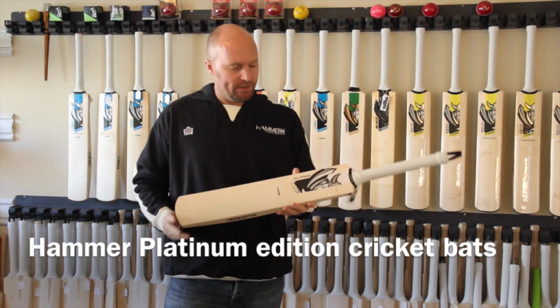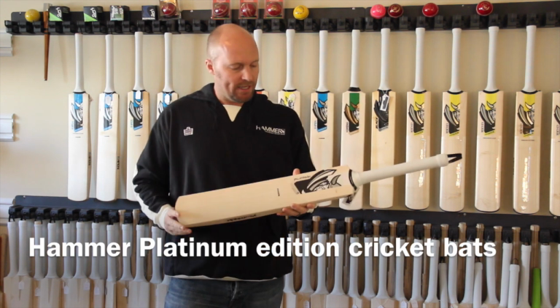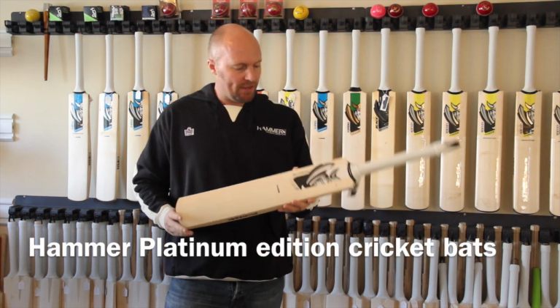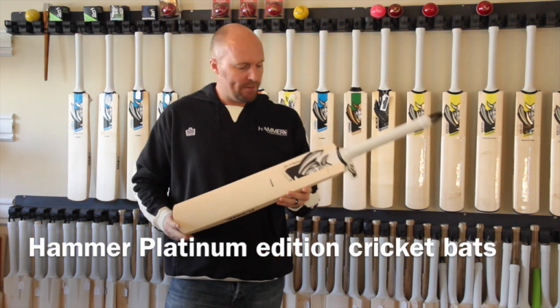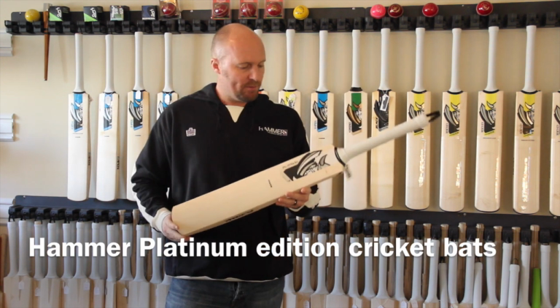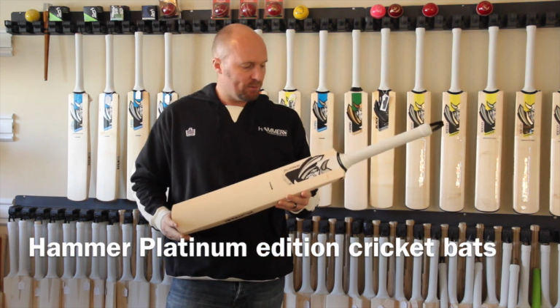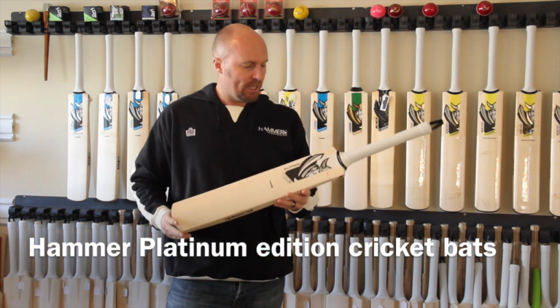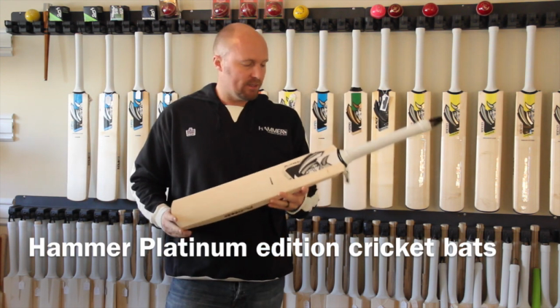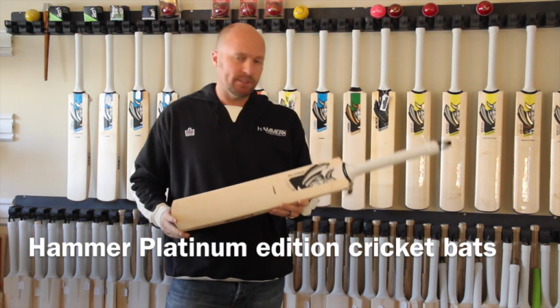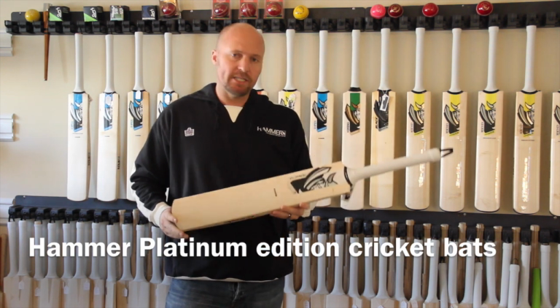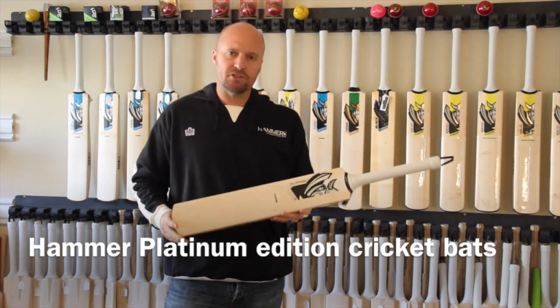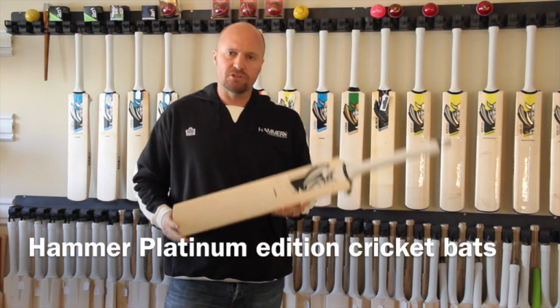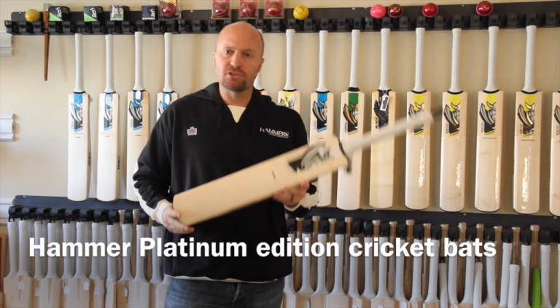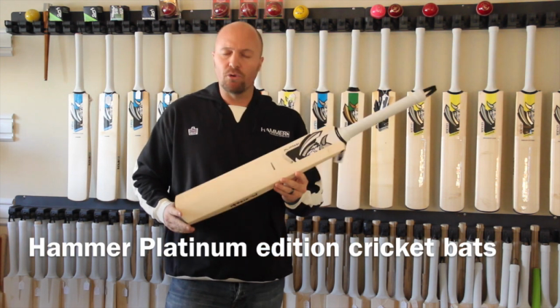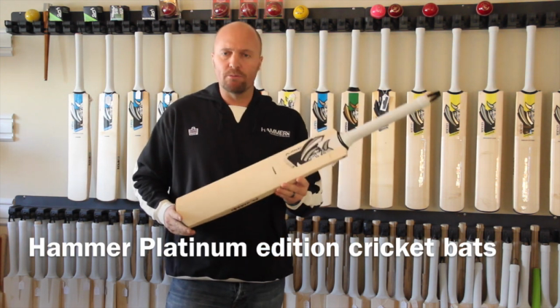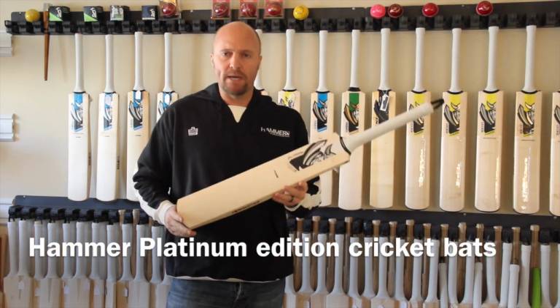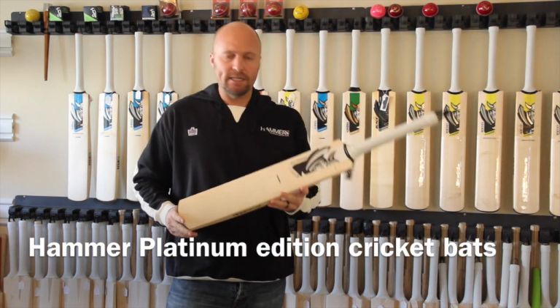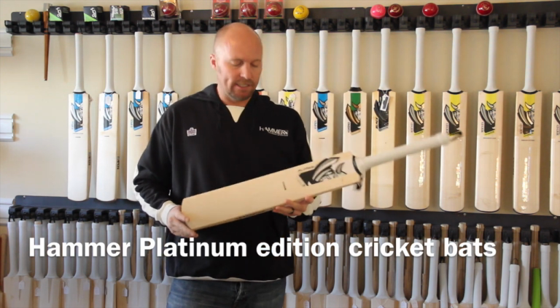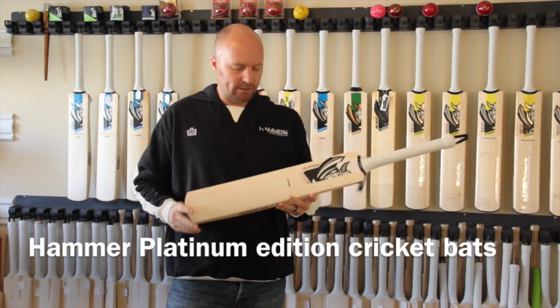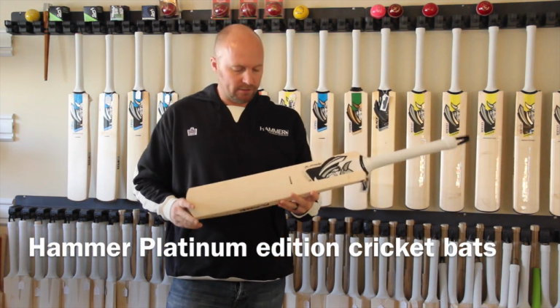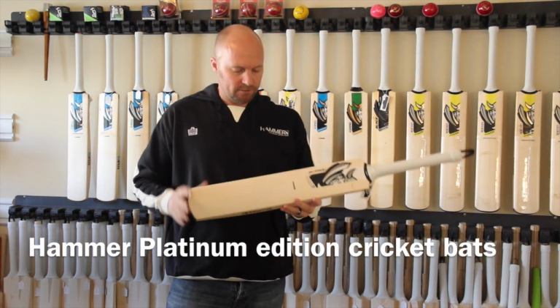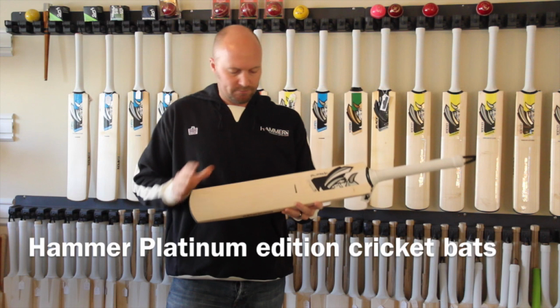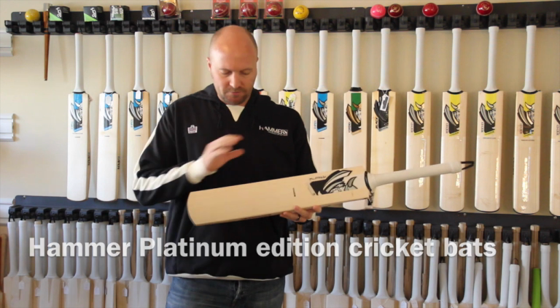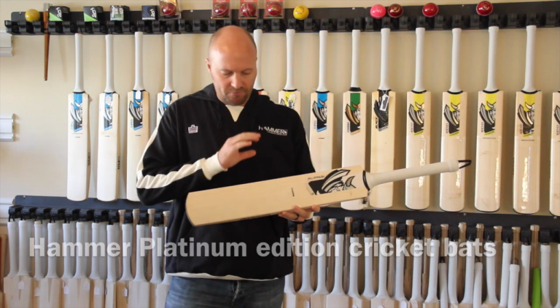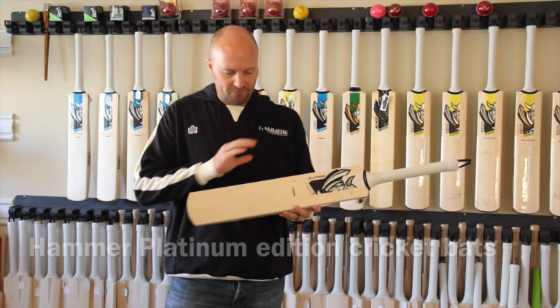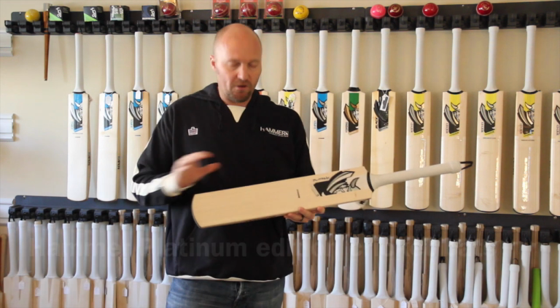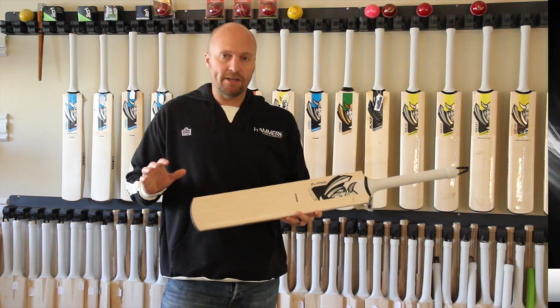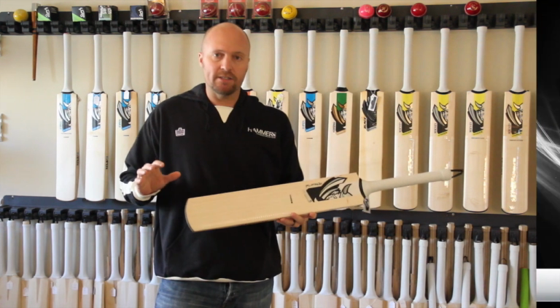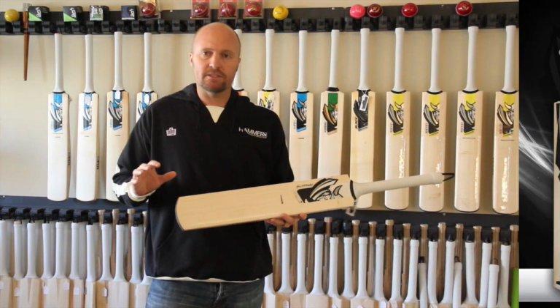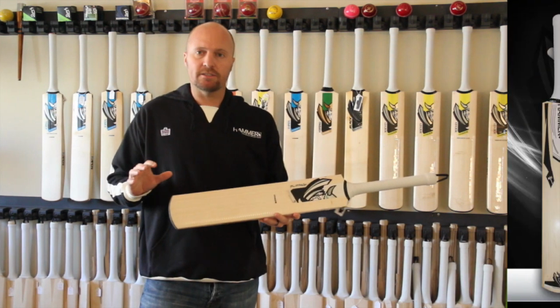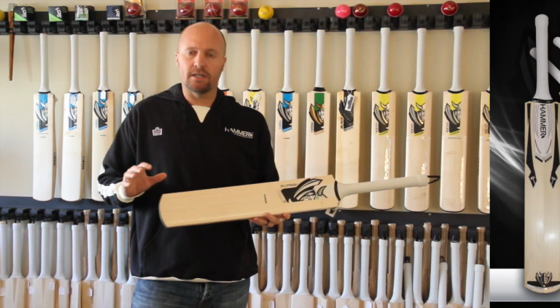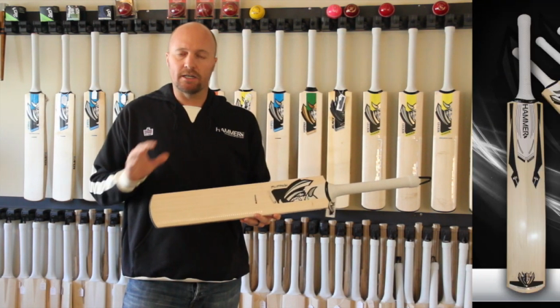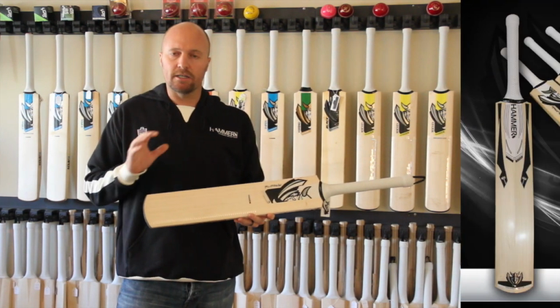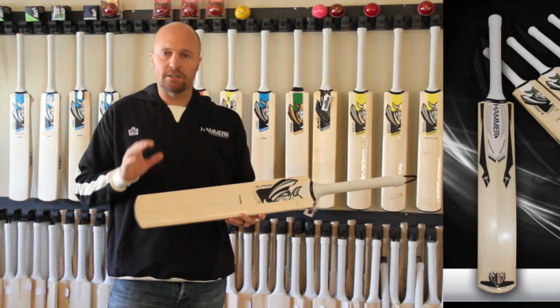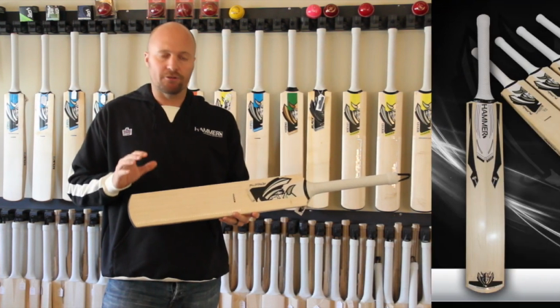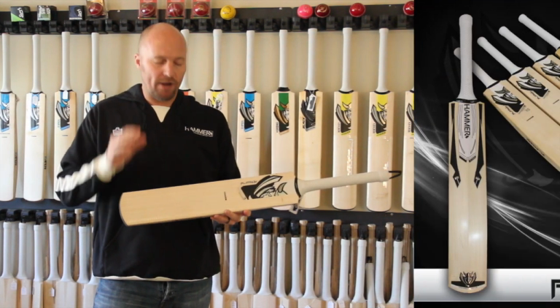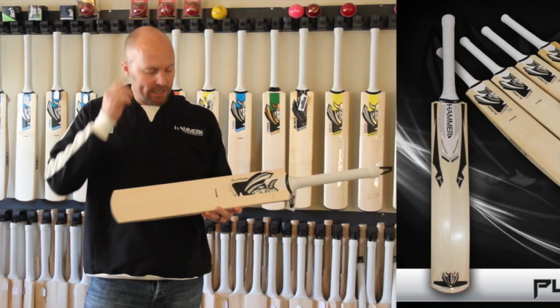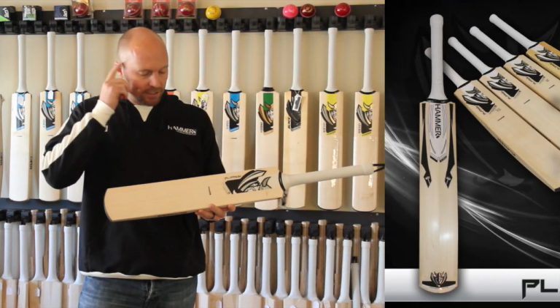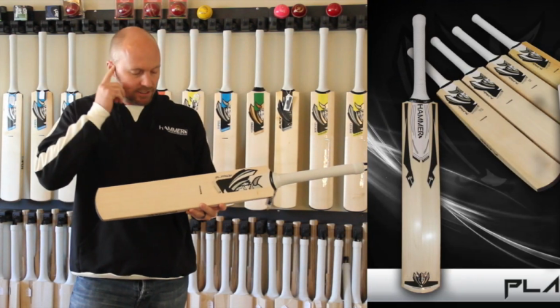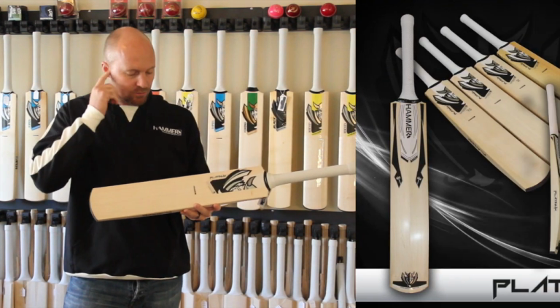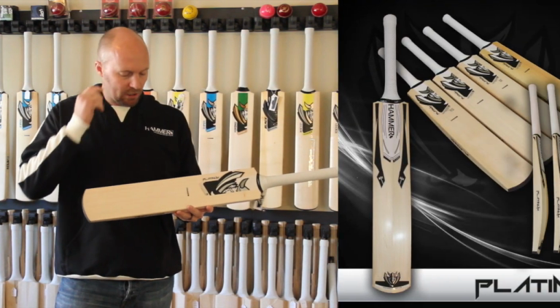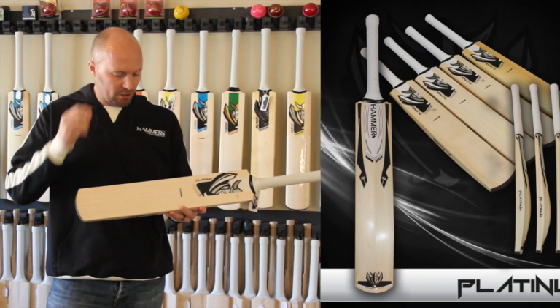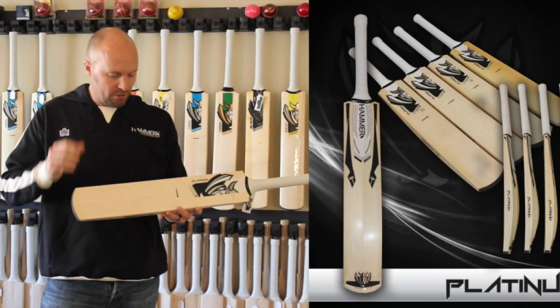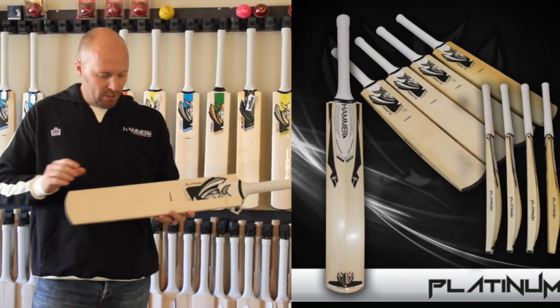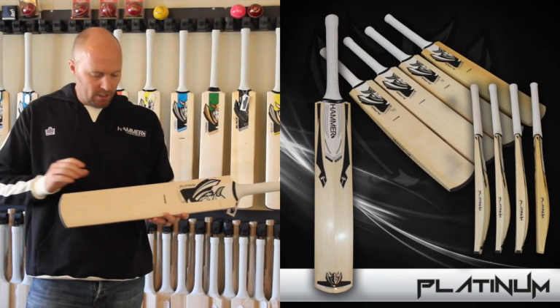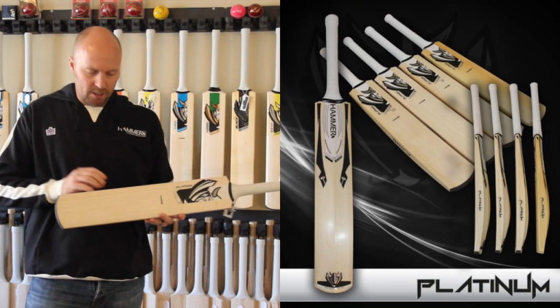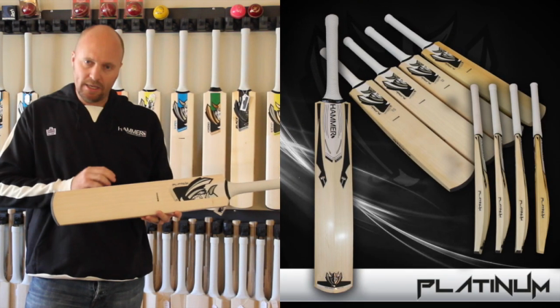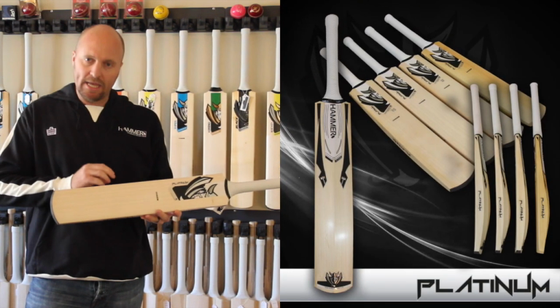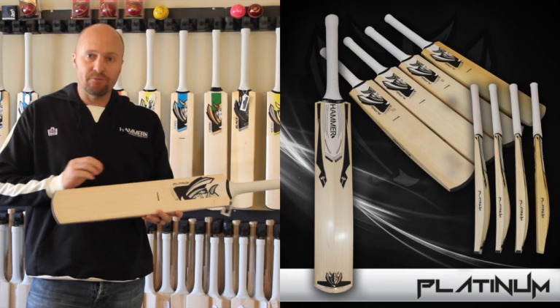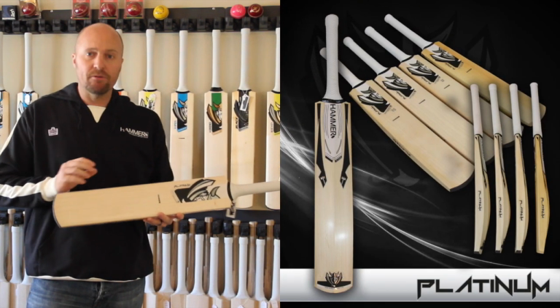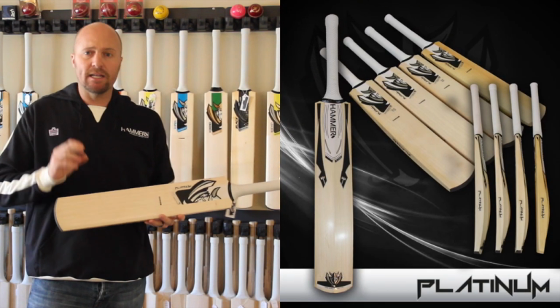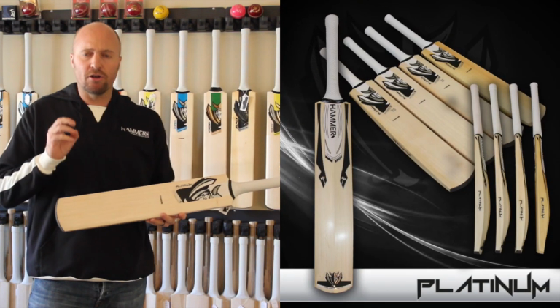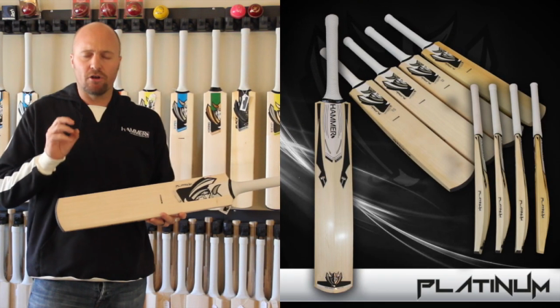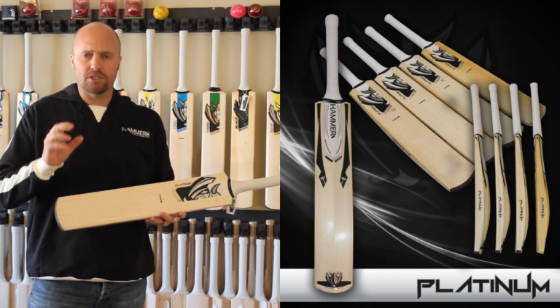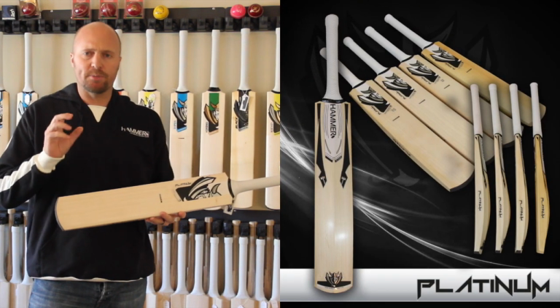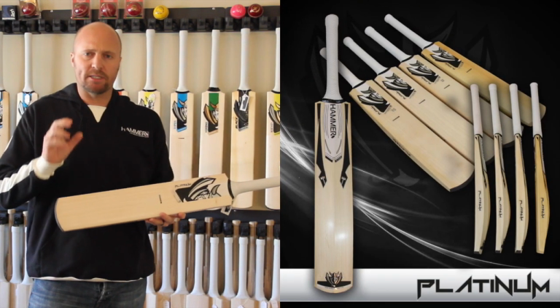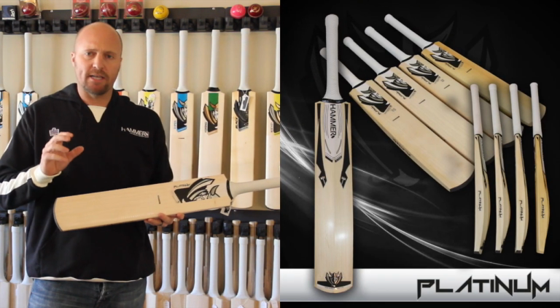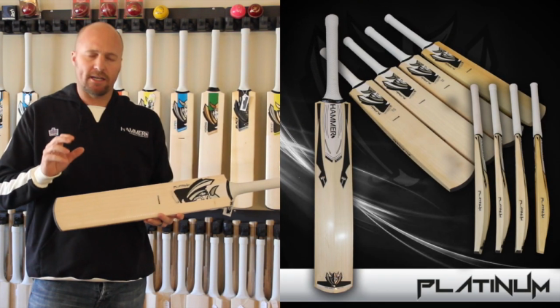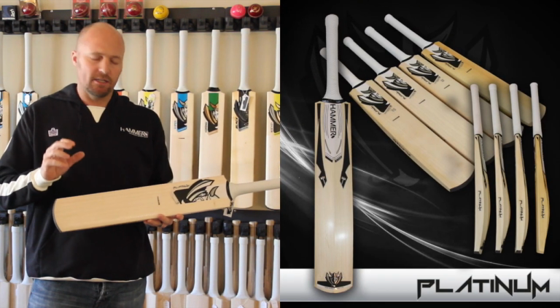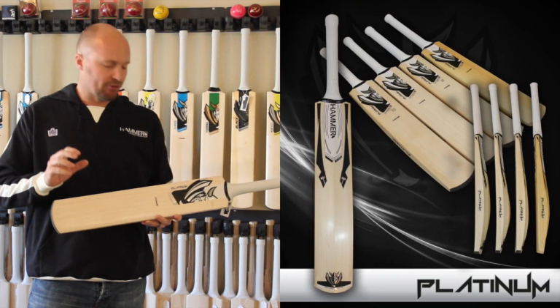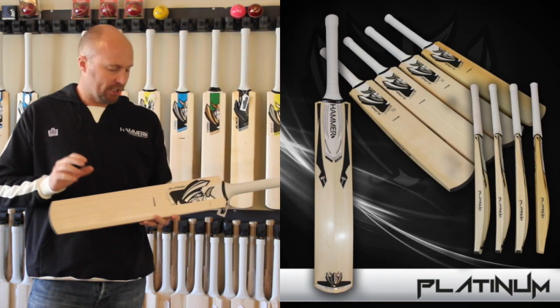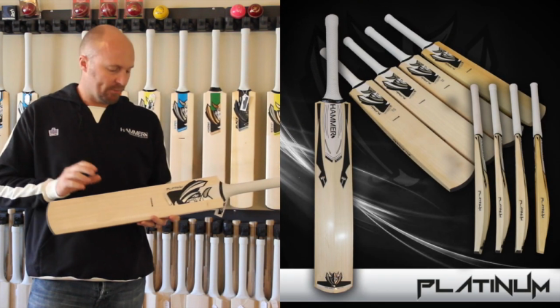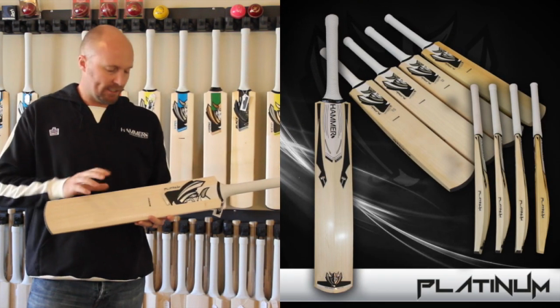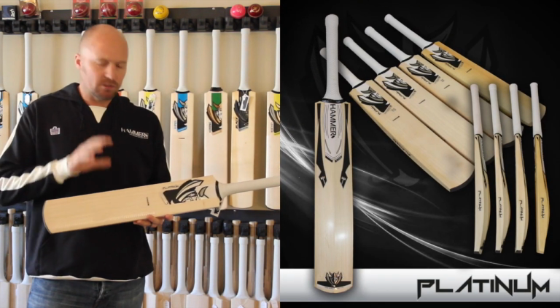Now the Hammer Platinum Editions are all made in England, from the finest grade English willow, and really are spectacular cricket bats.